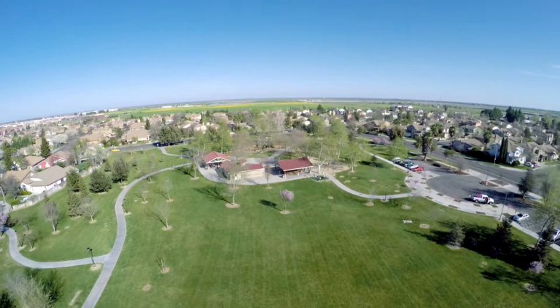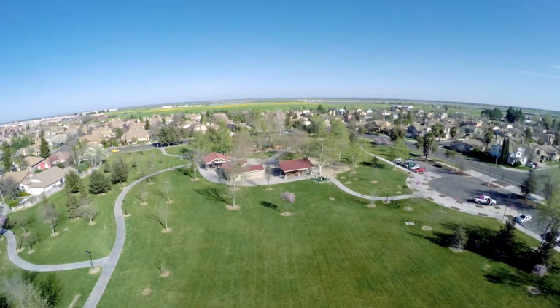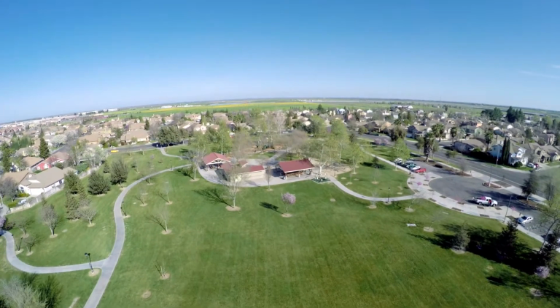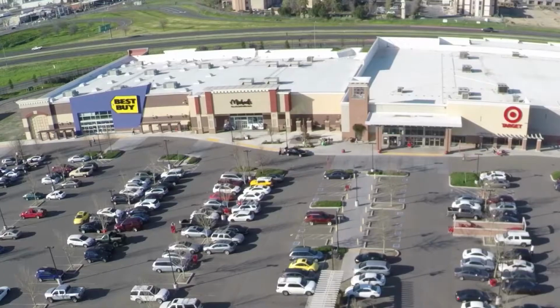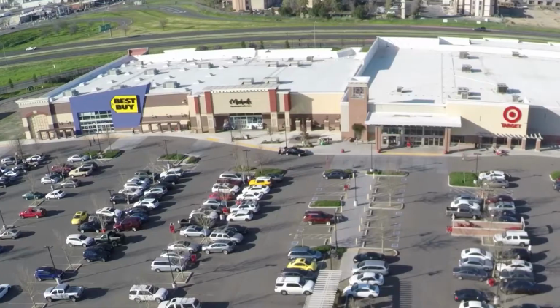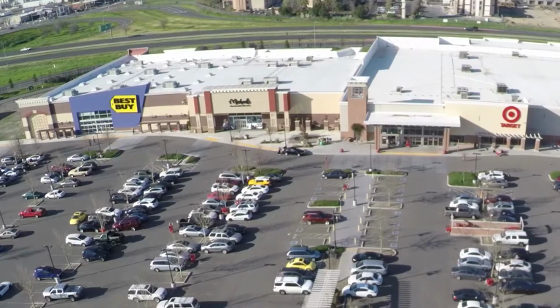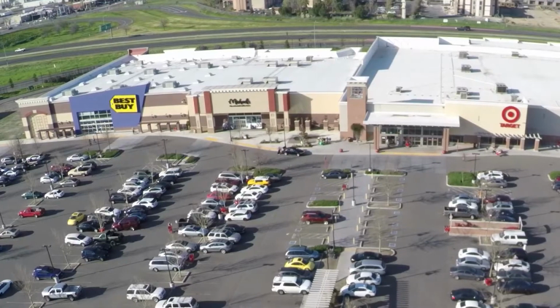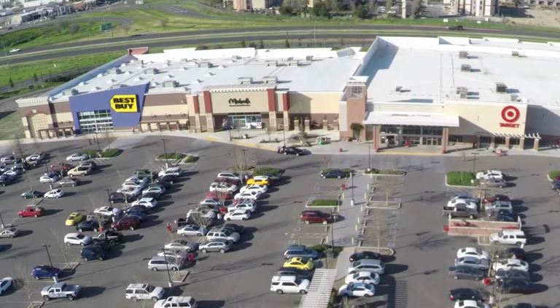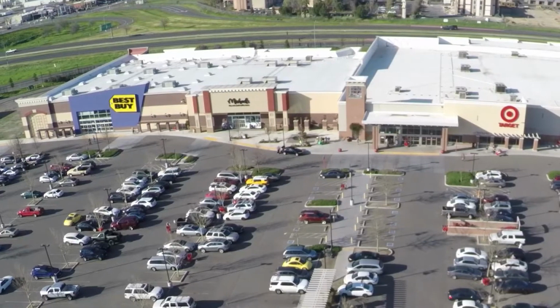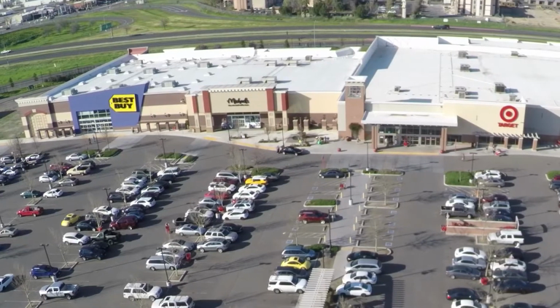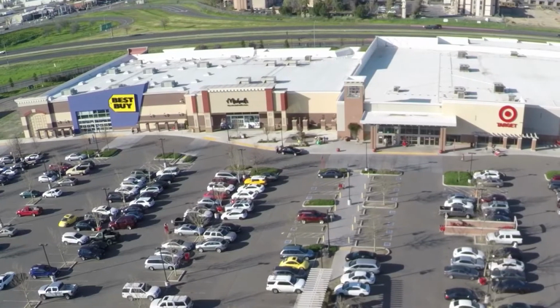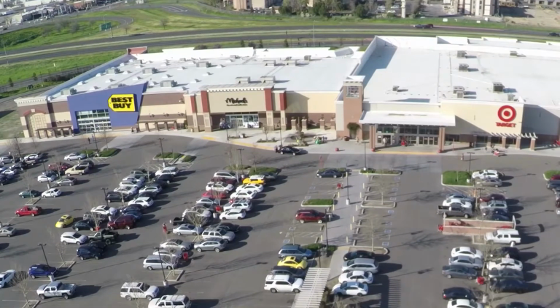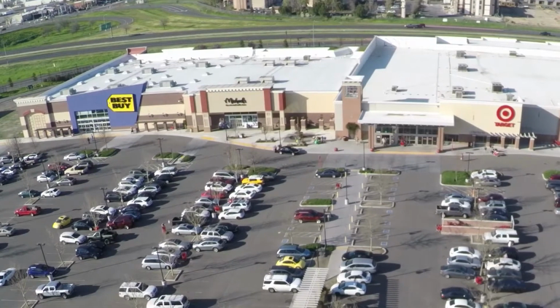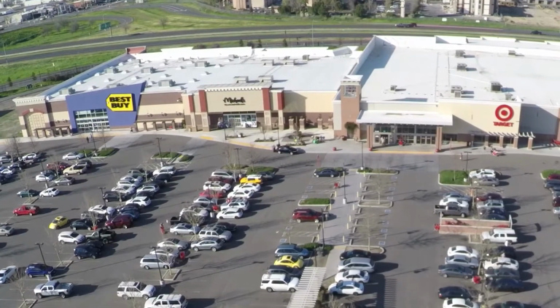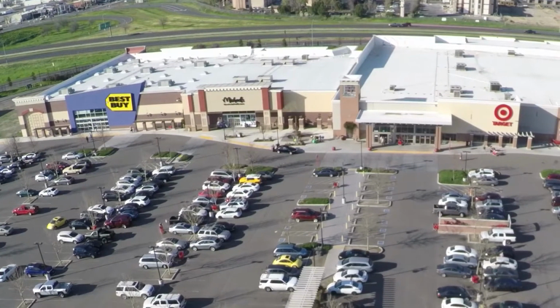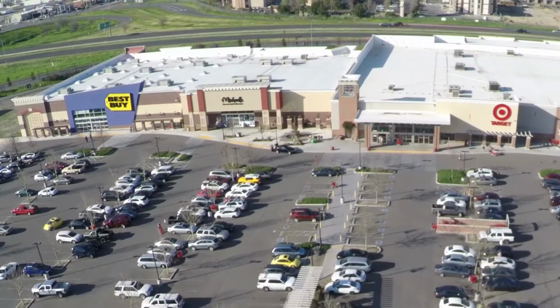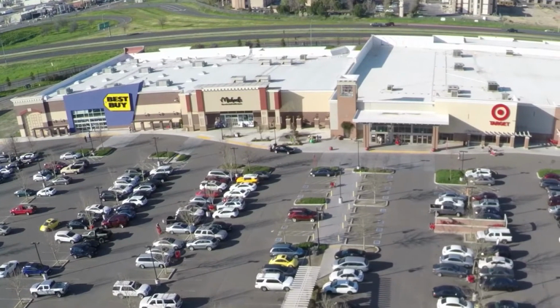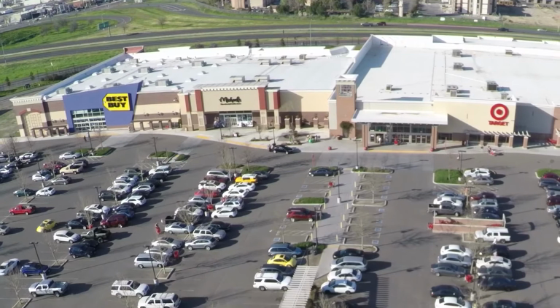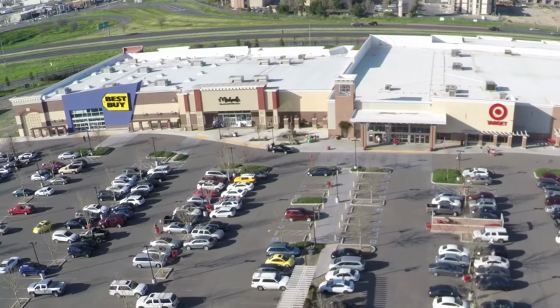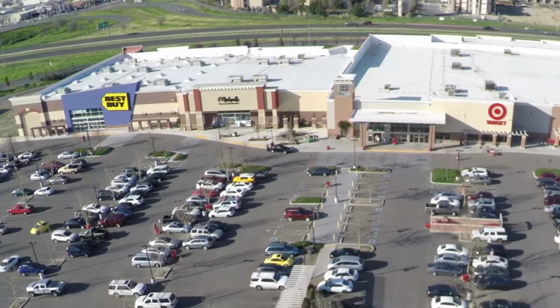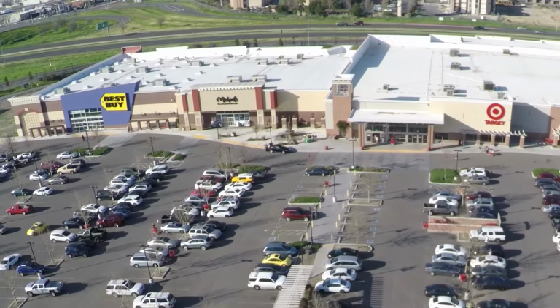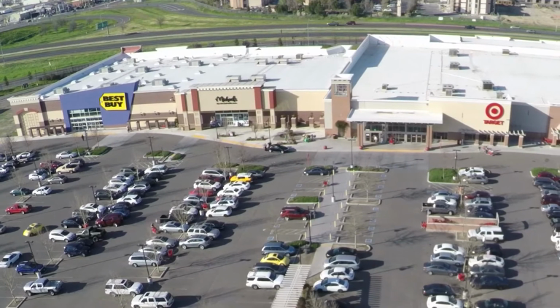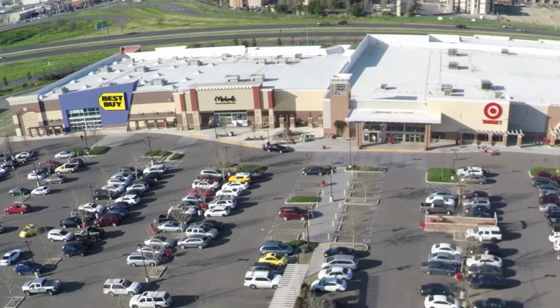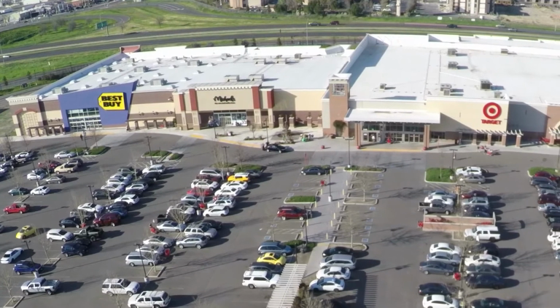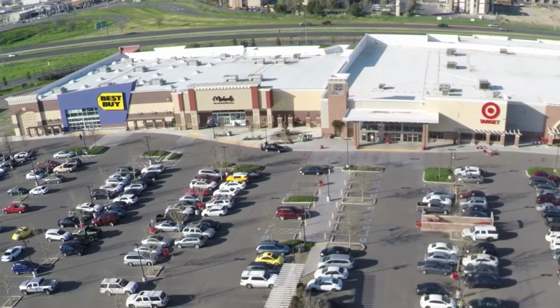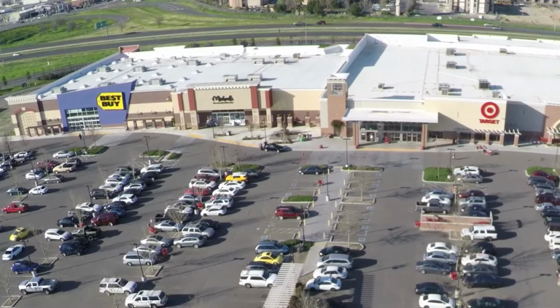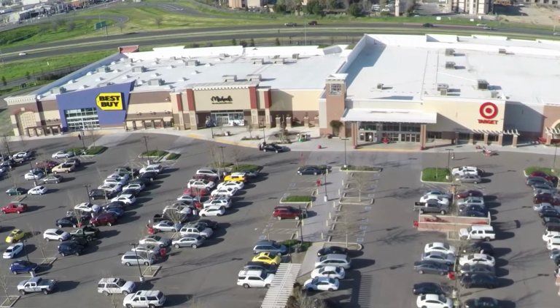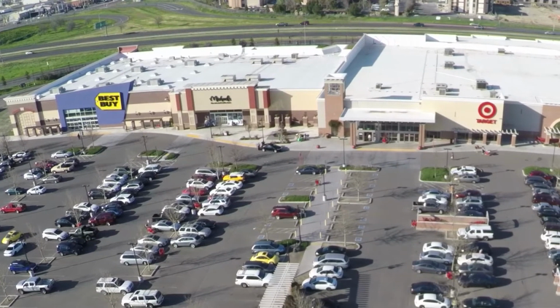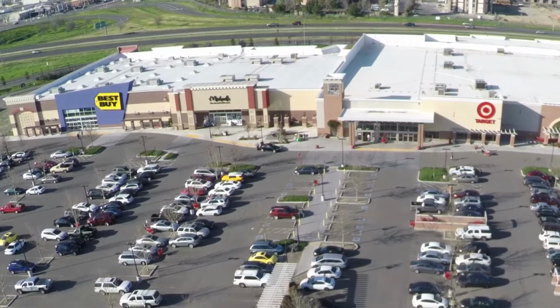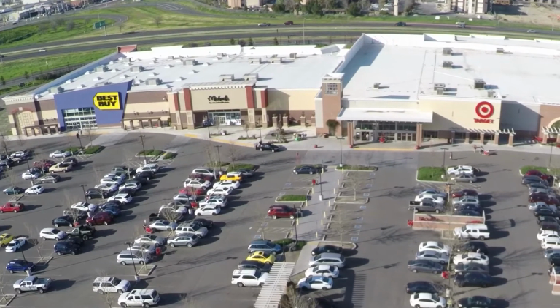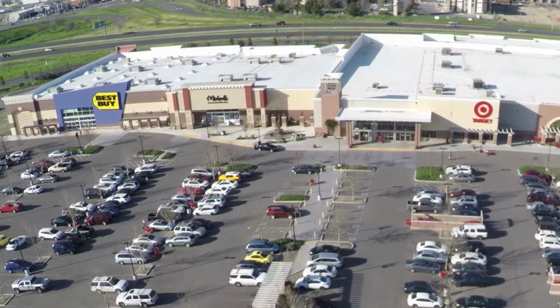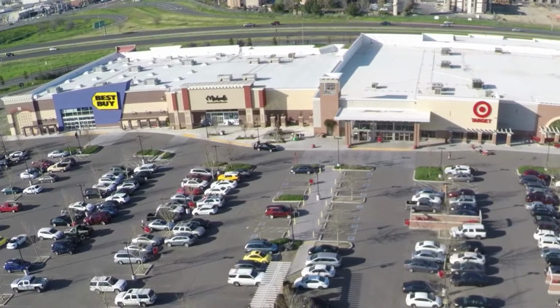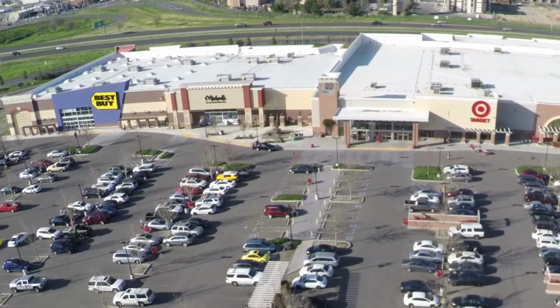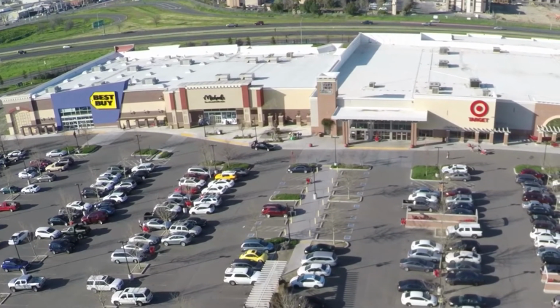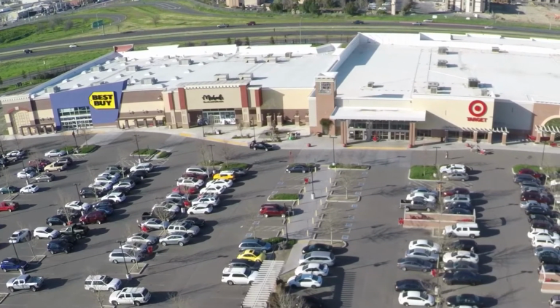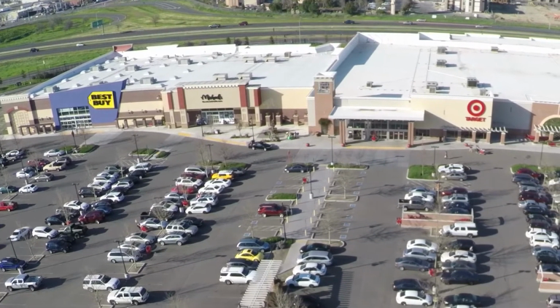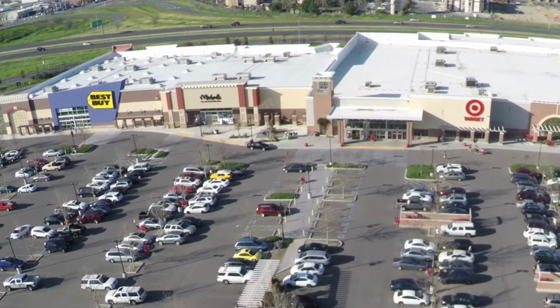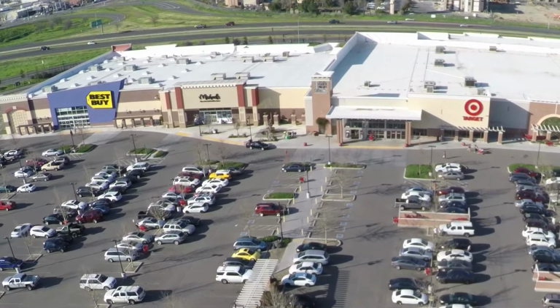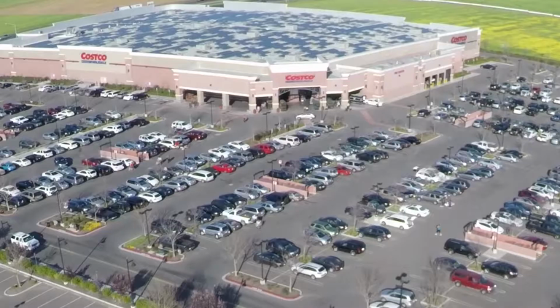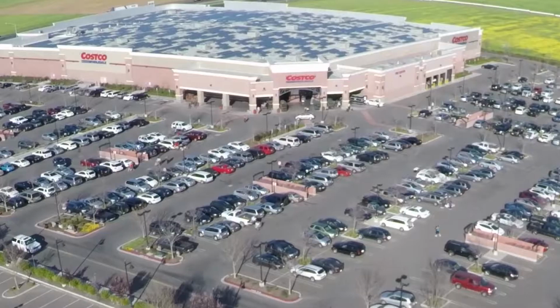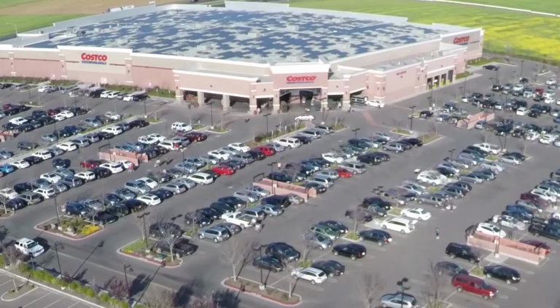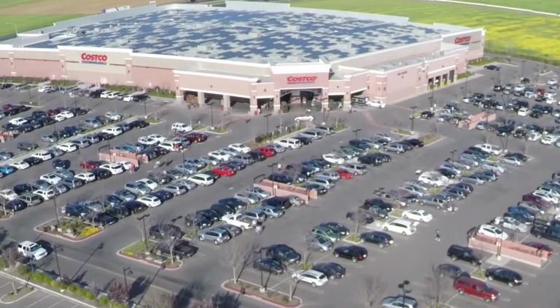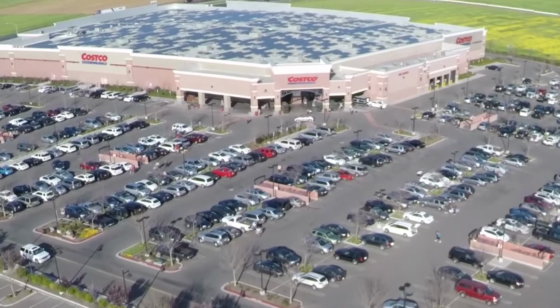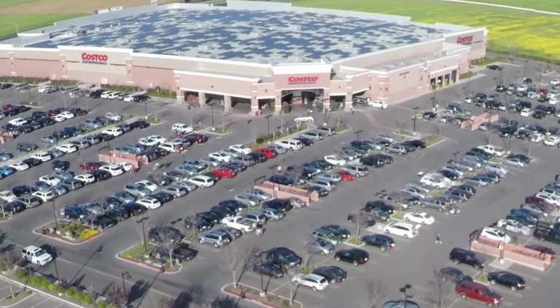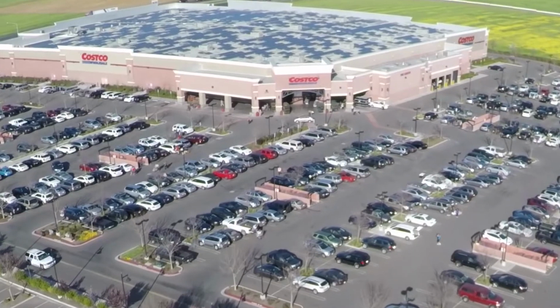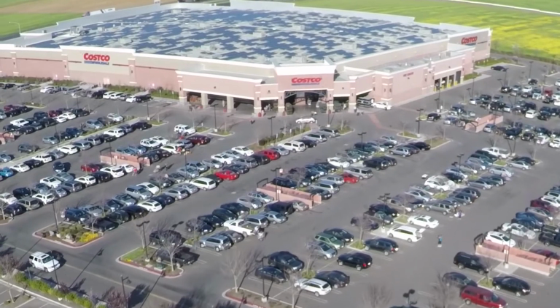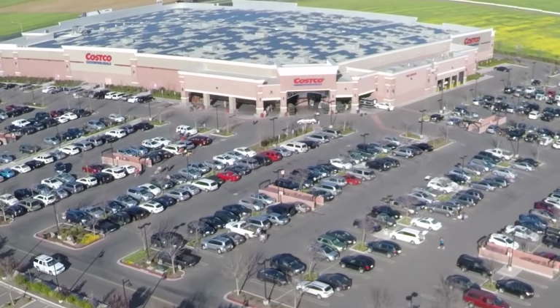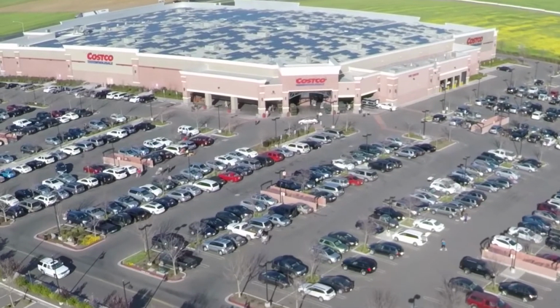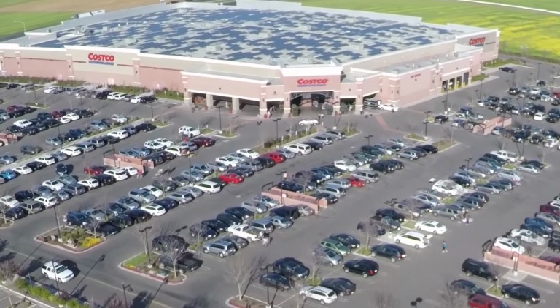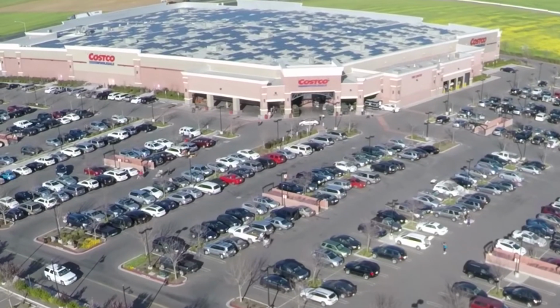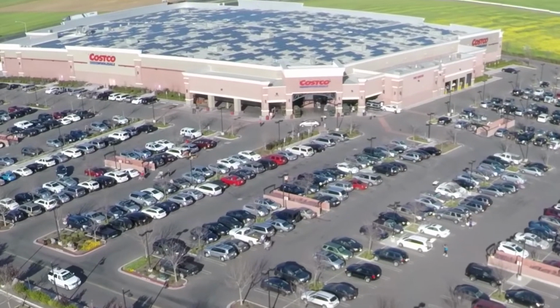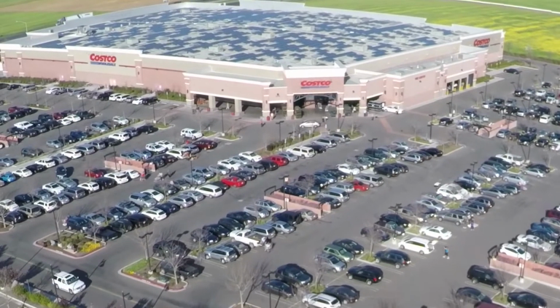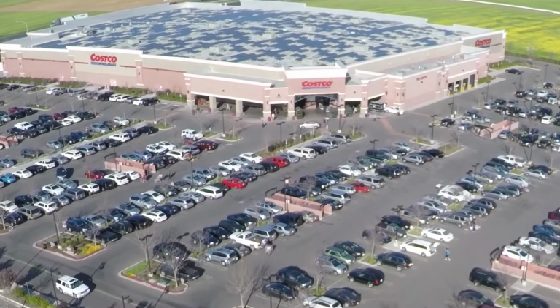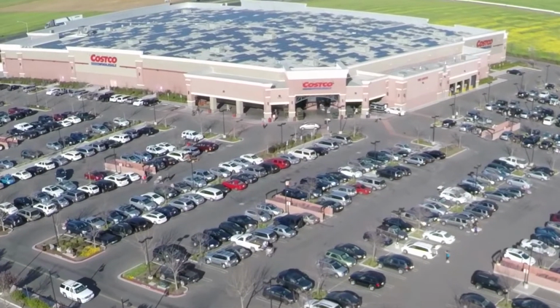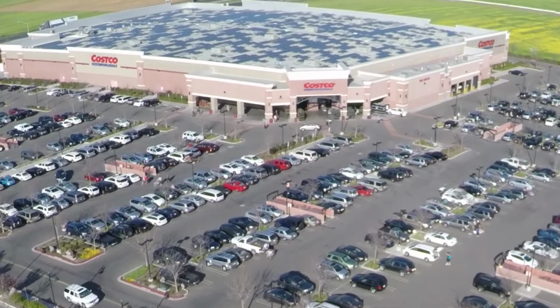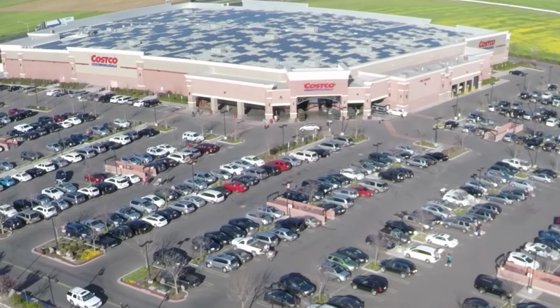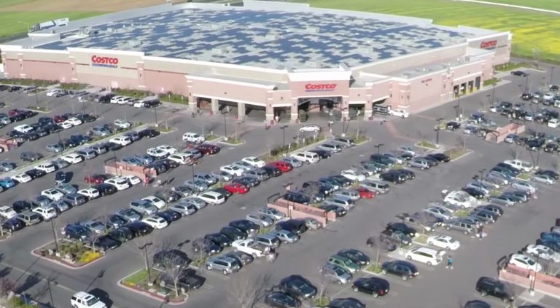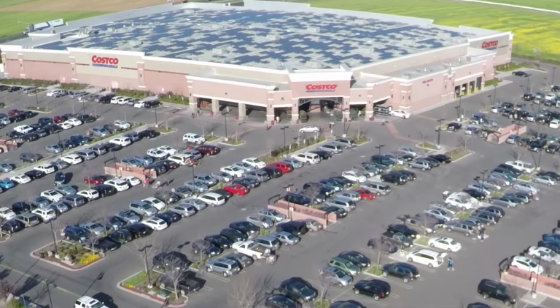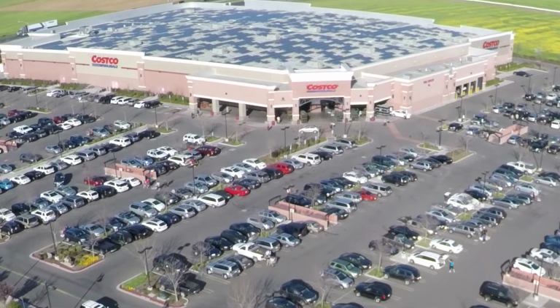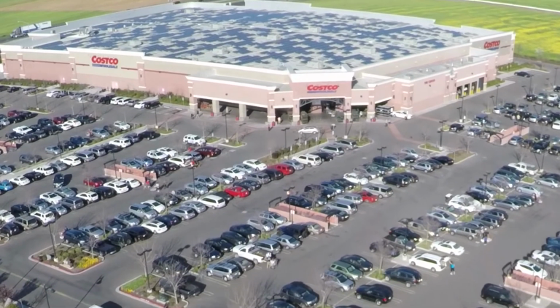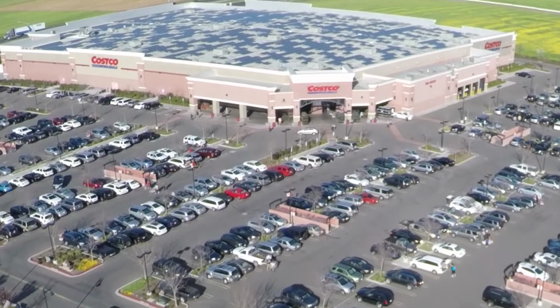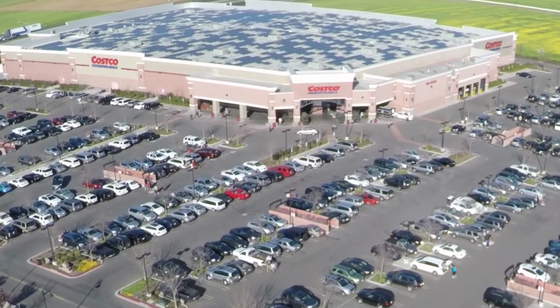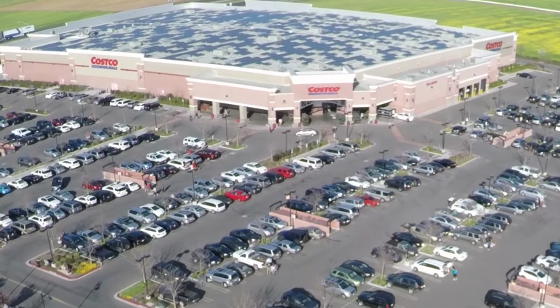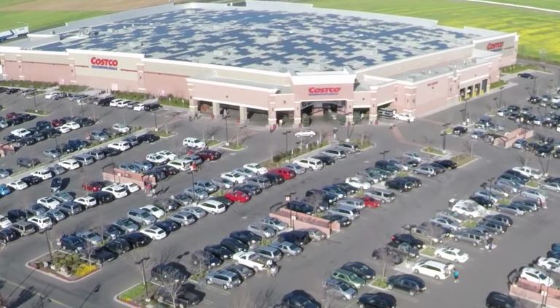We have Target, Bel Air, Food for Less, Costco, and of course your favorite local Starbucks hangout.